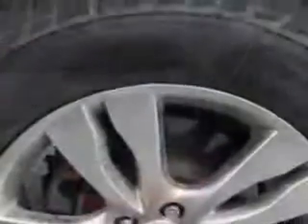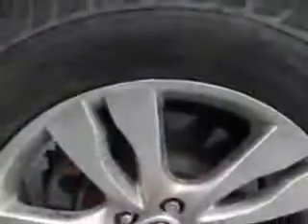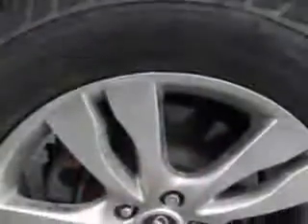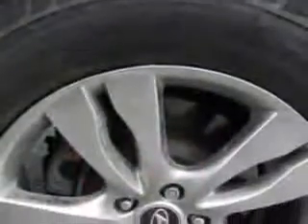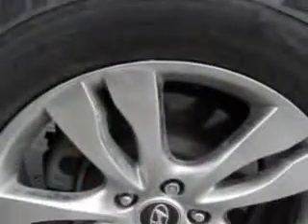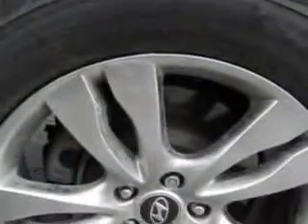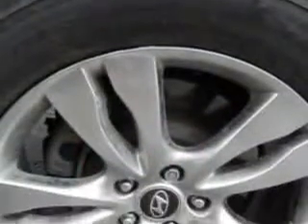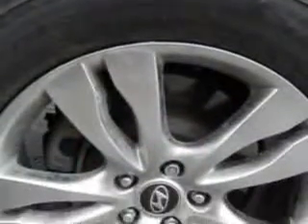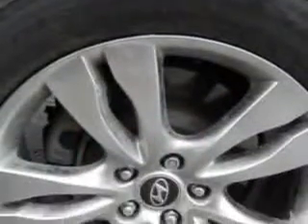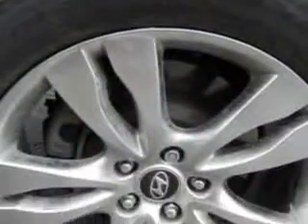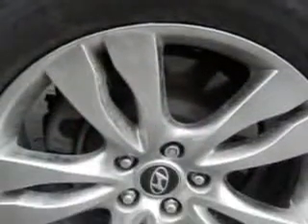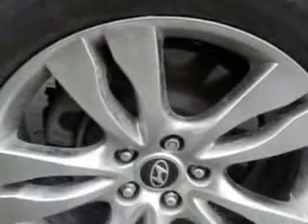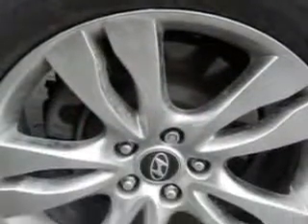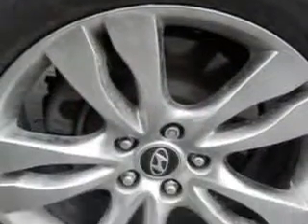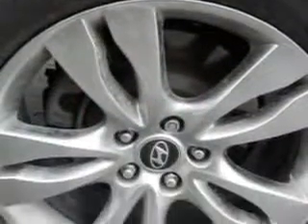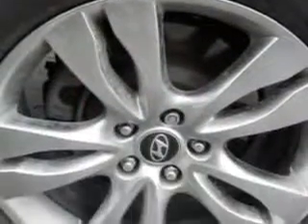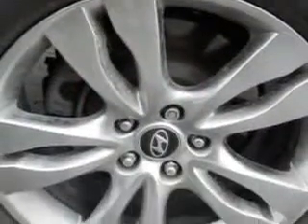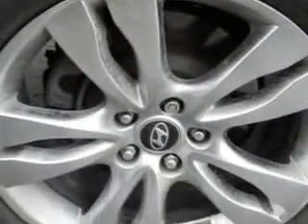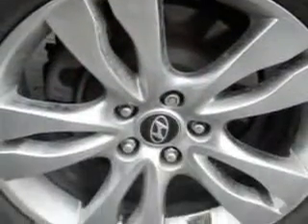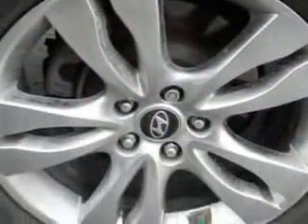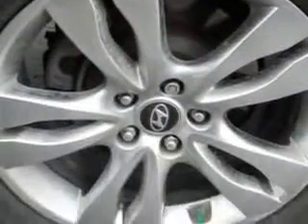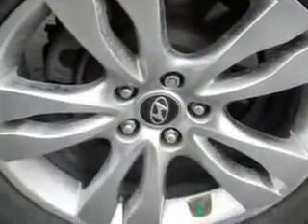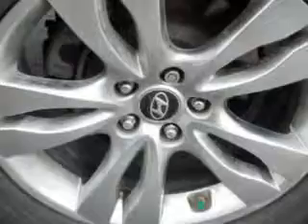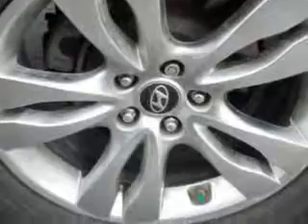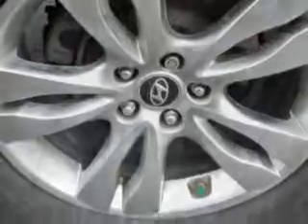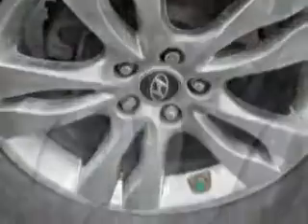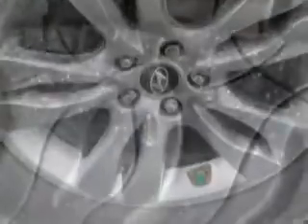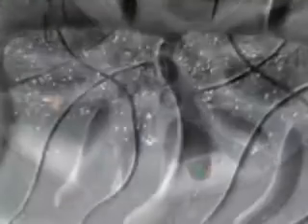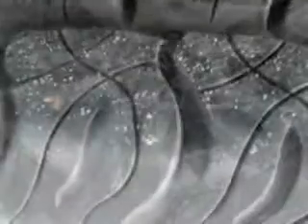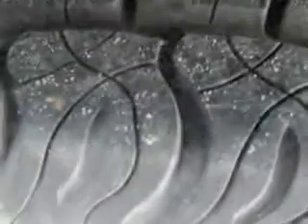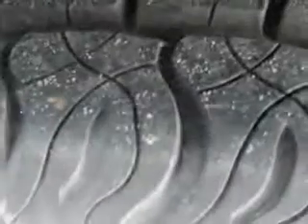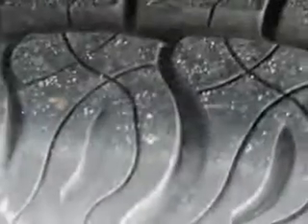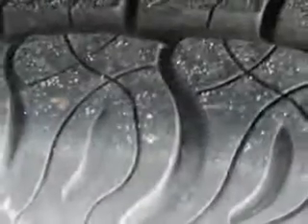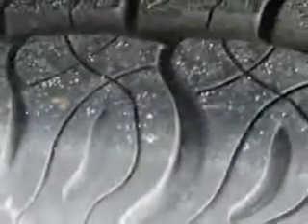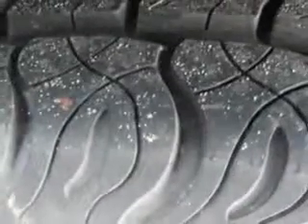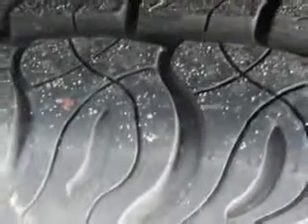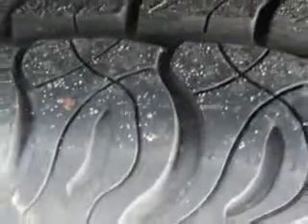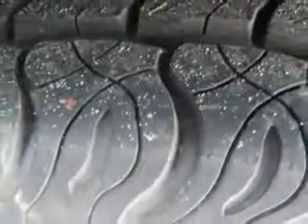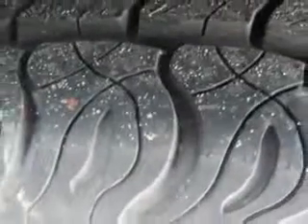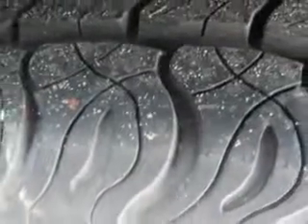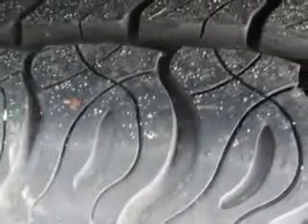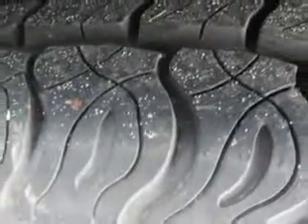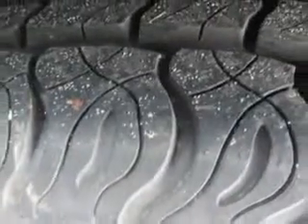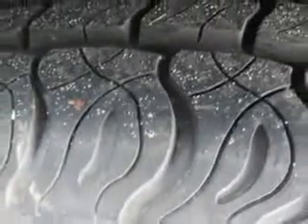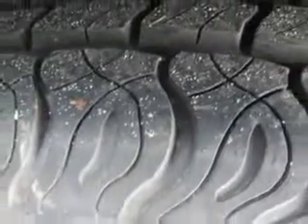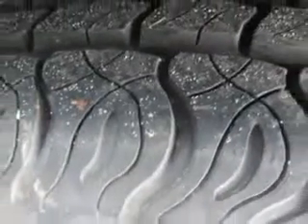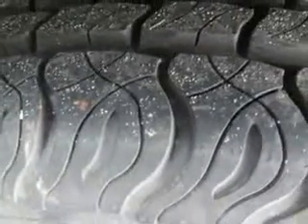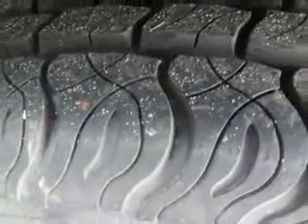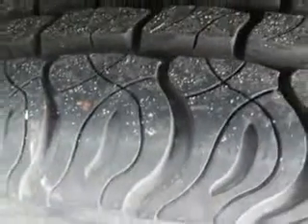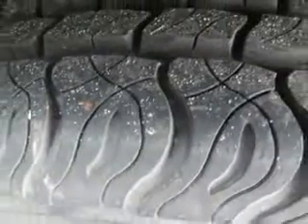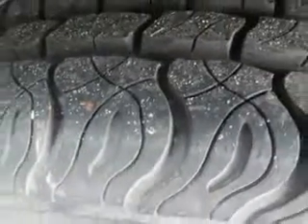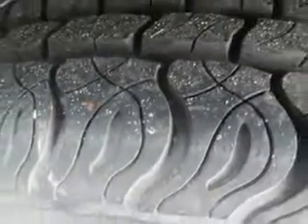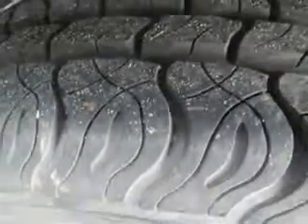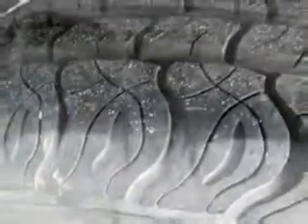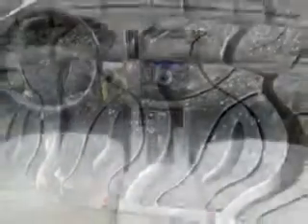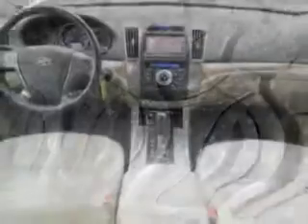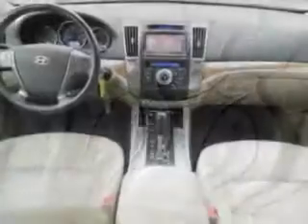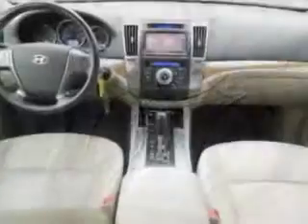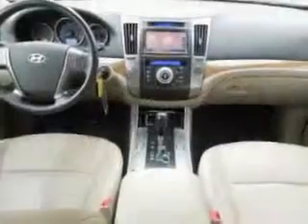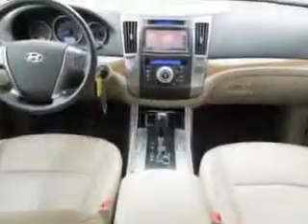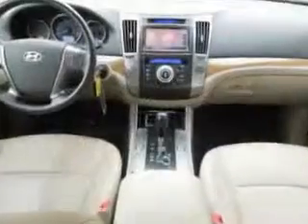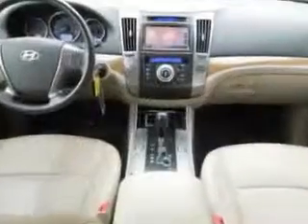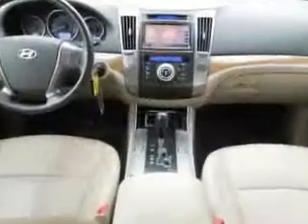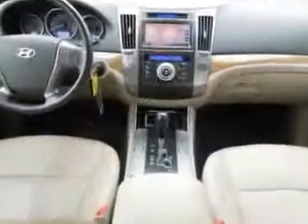Enjoy the drive and have peace of mind in this 2012 Hyundai Veracruz. See us at Jenkins Hyundai today.